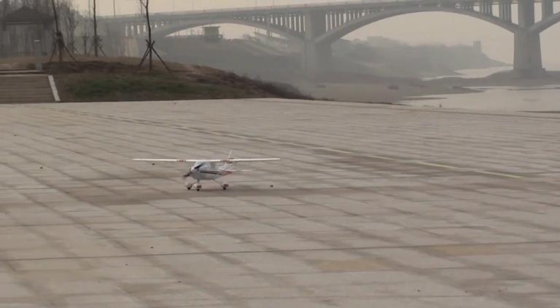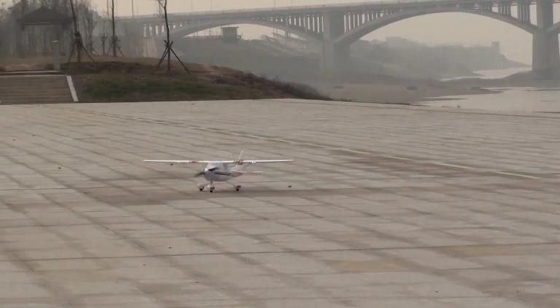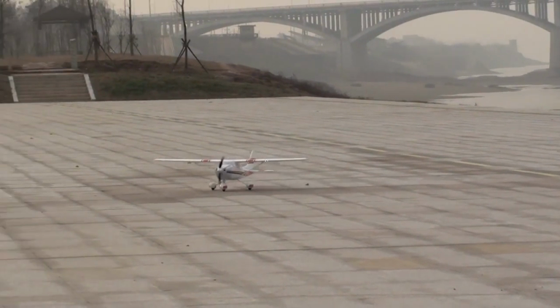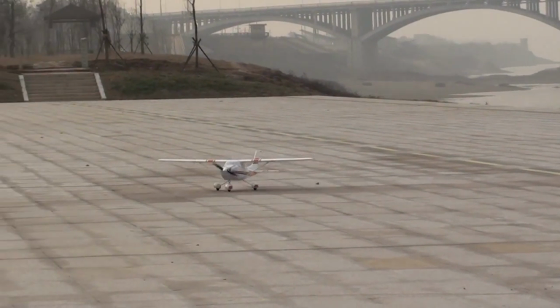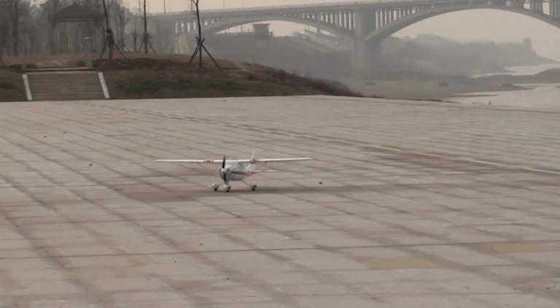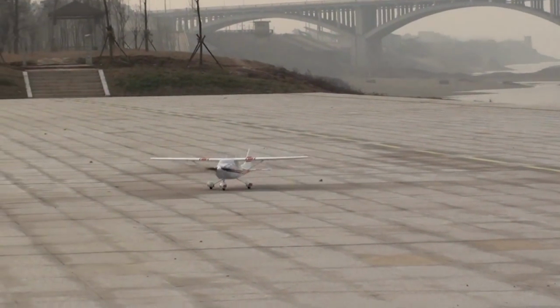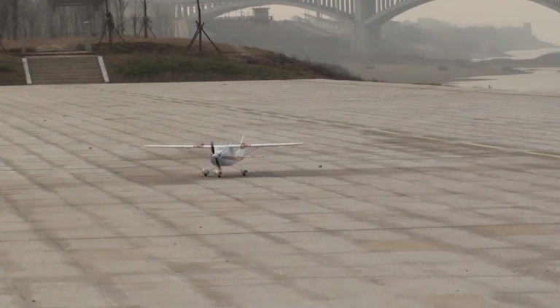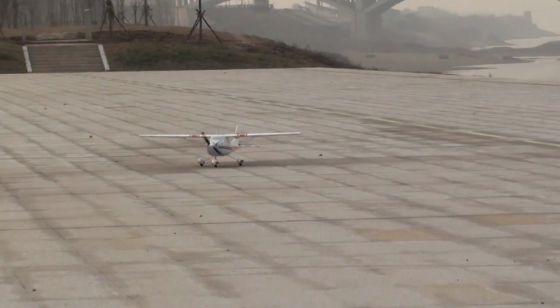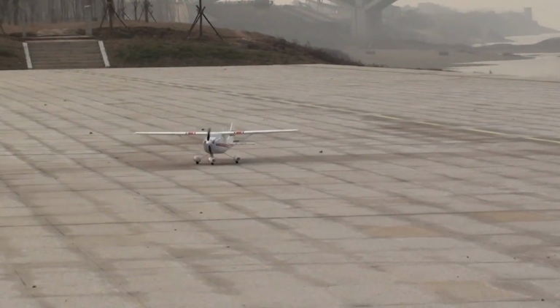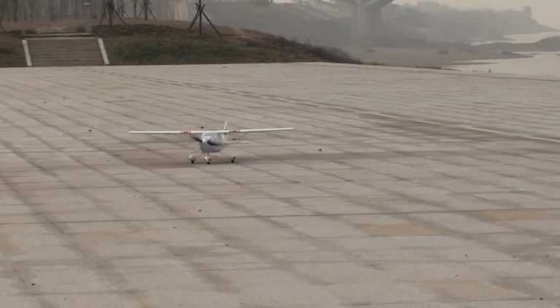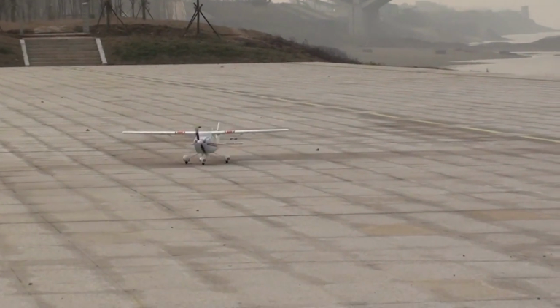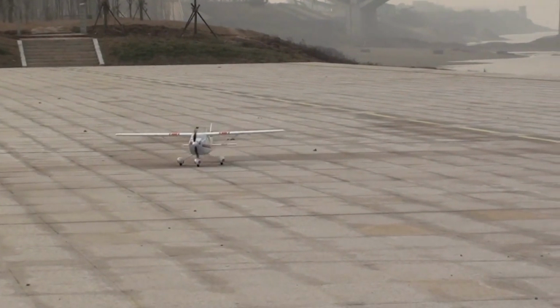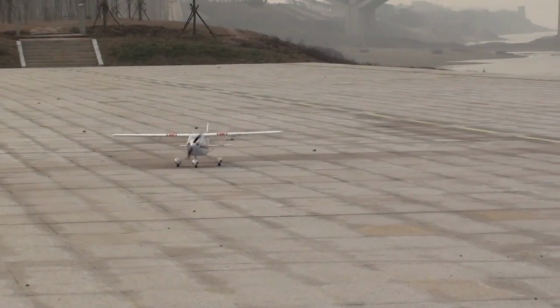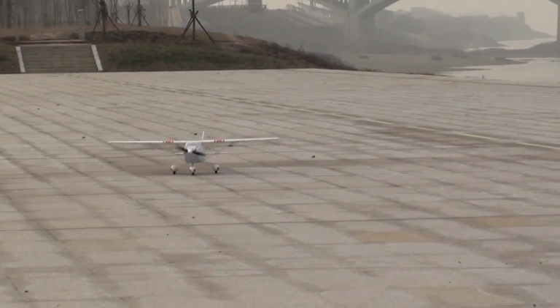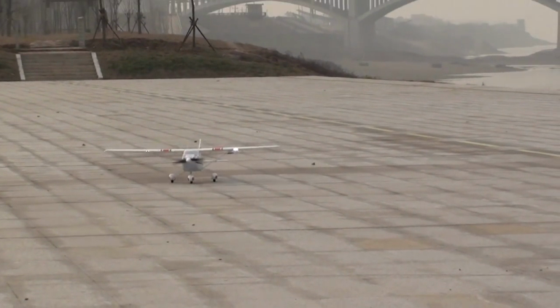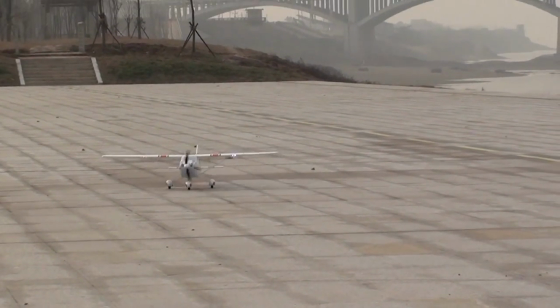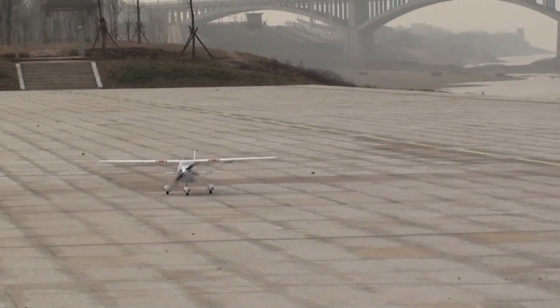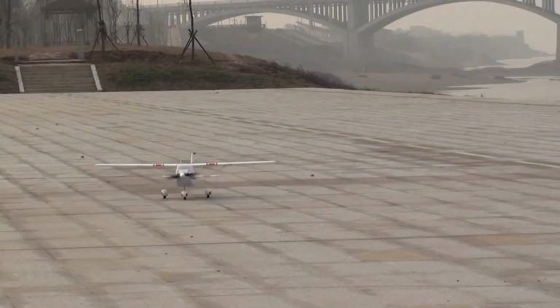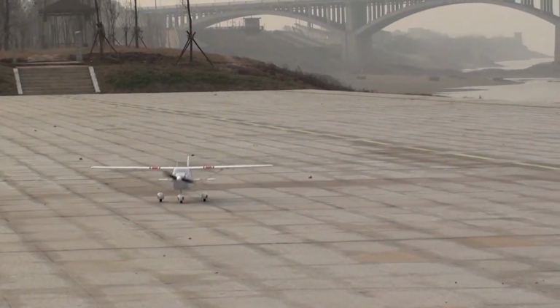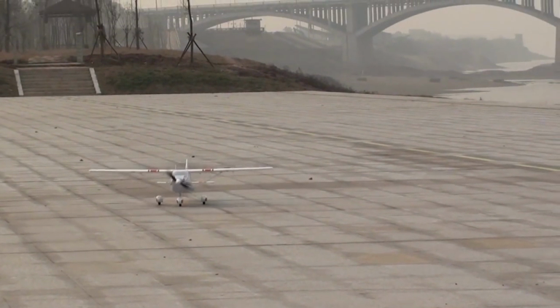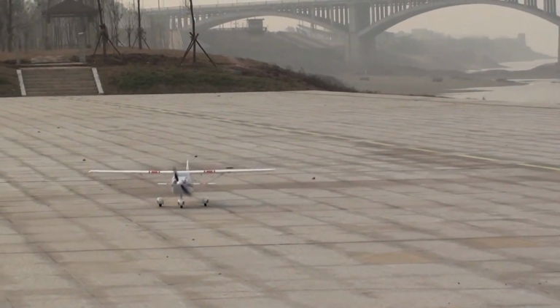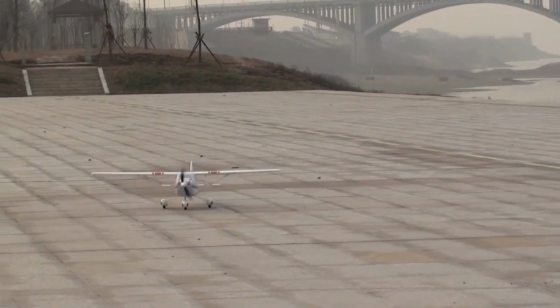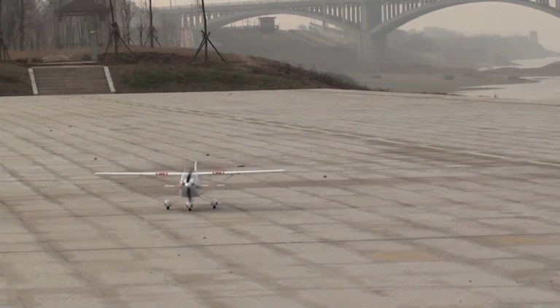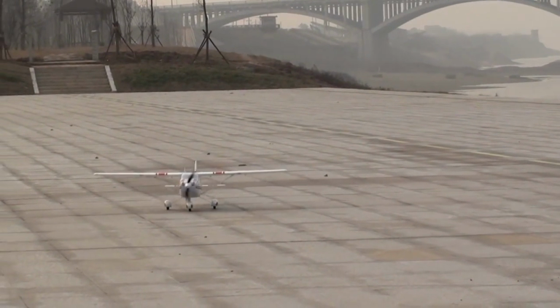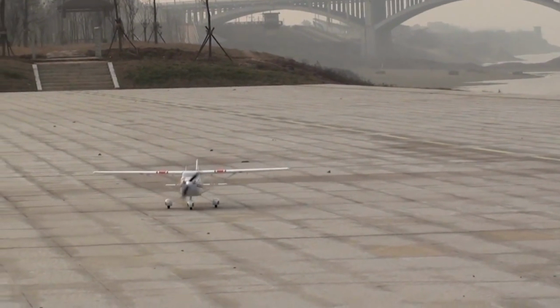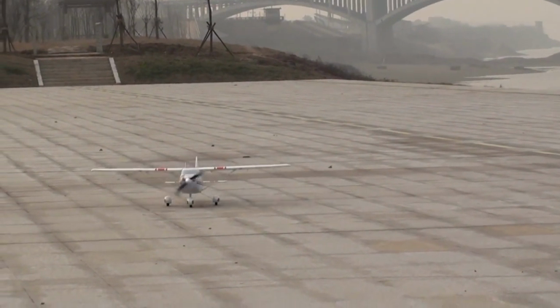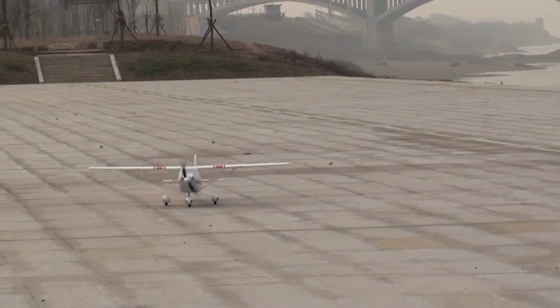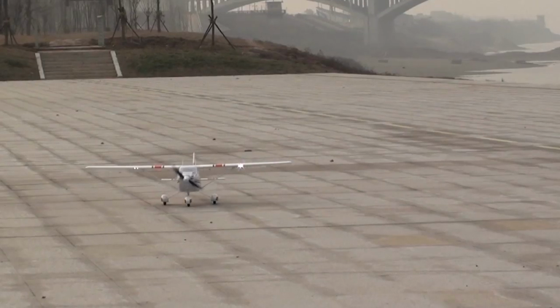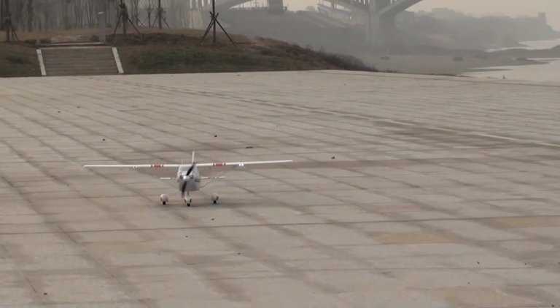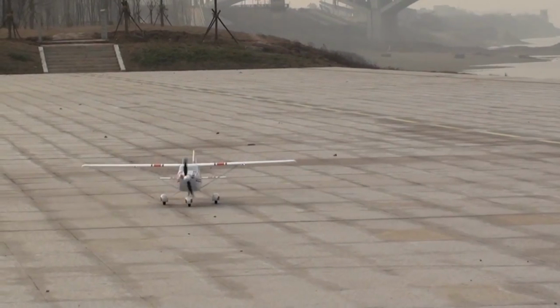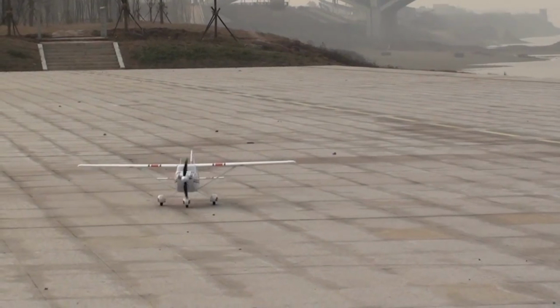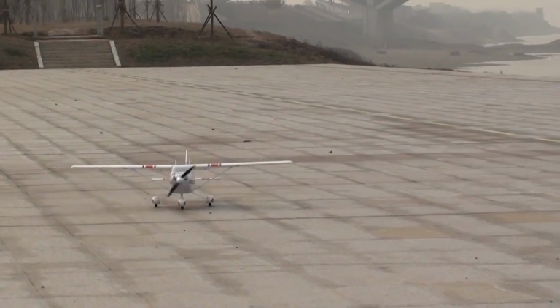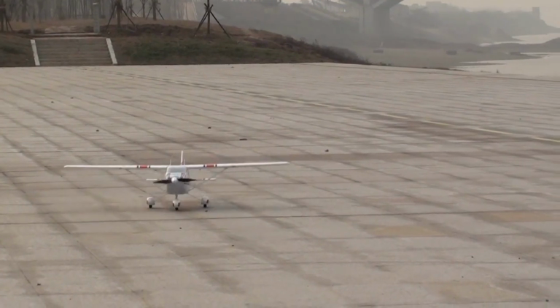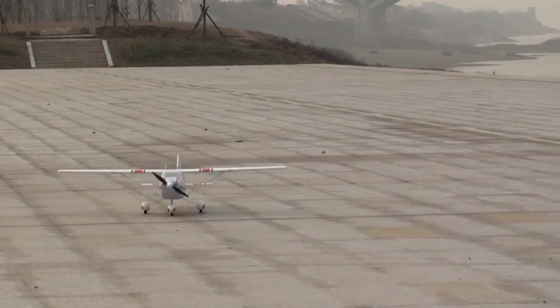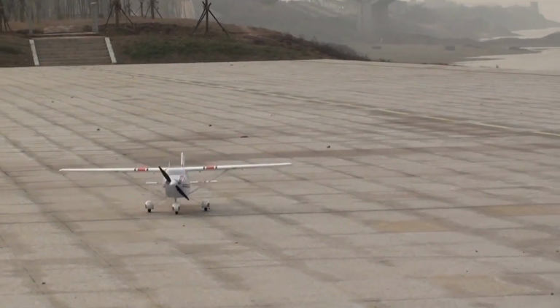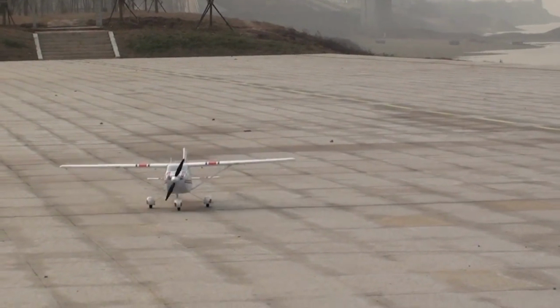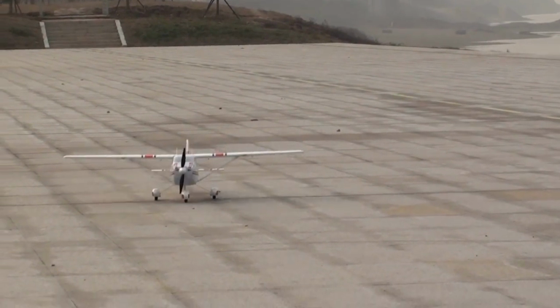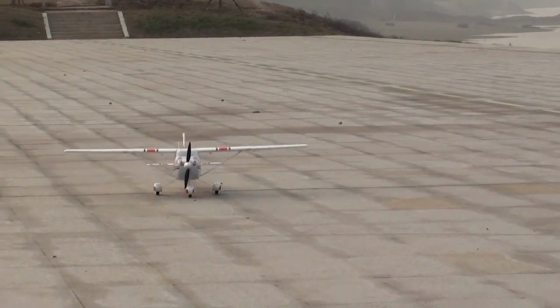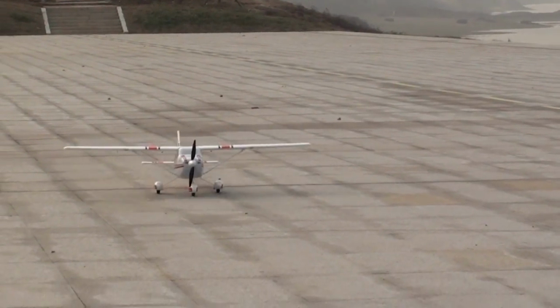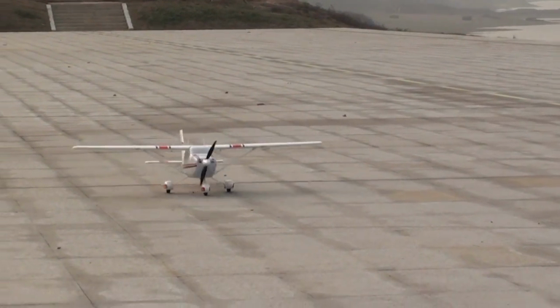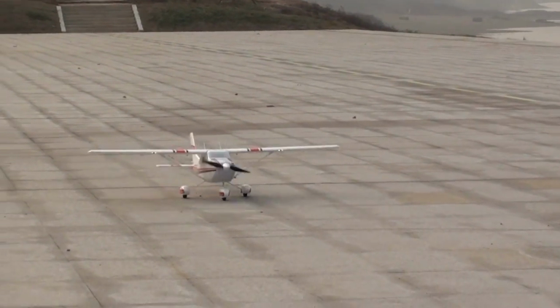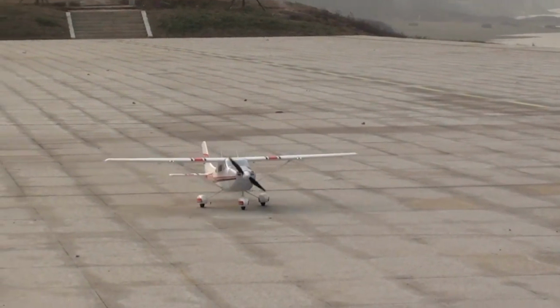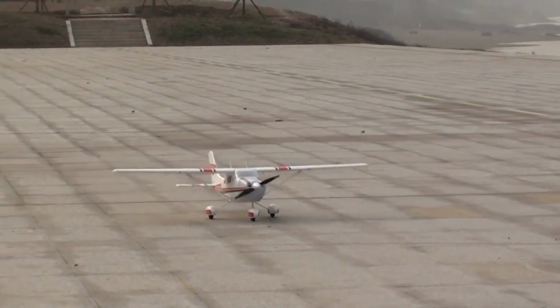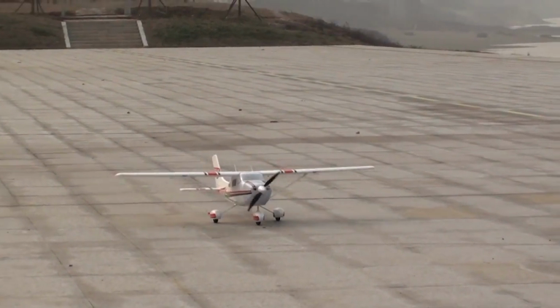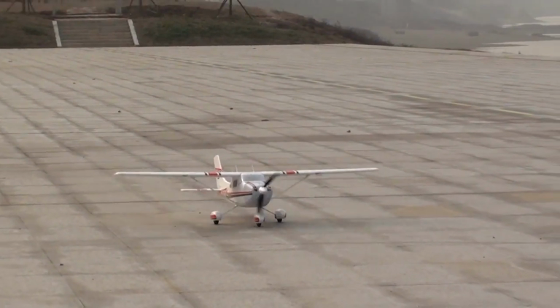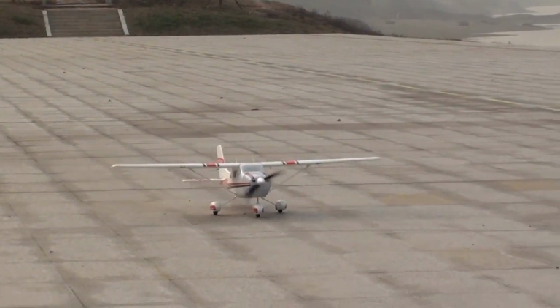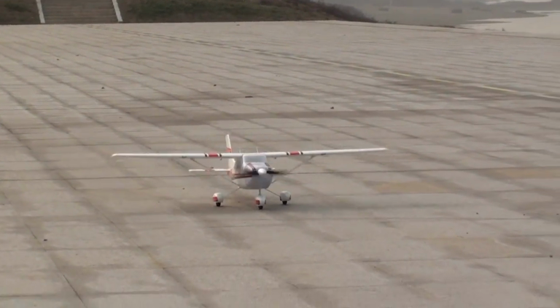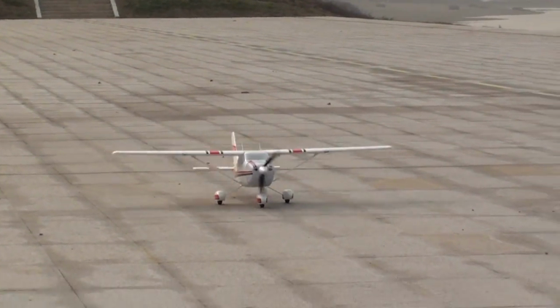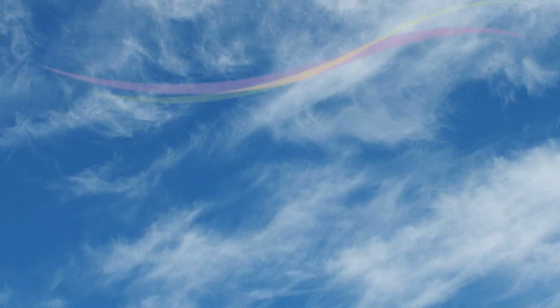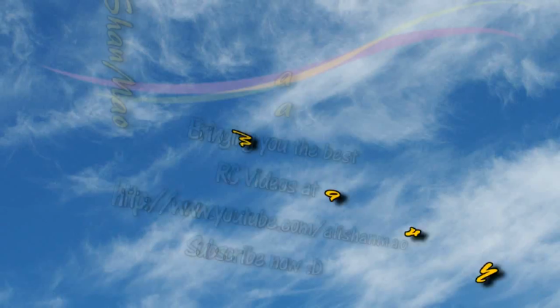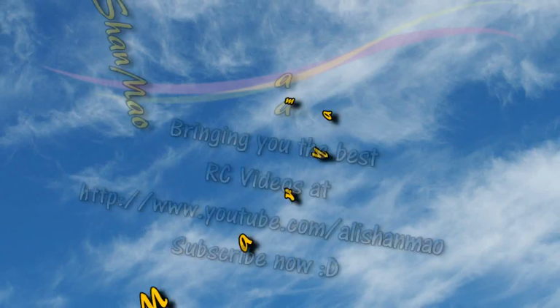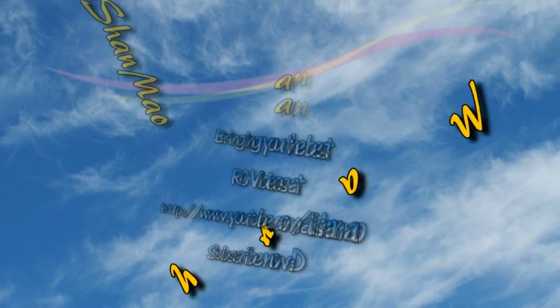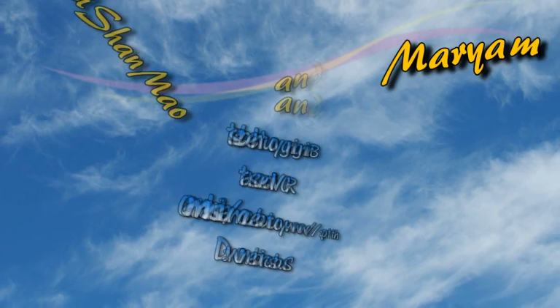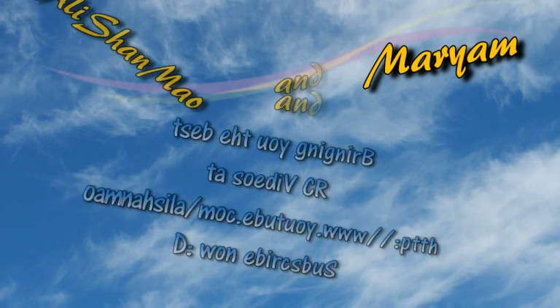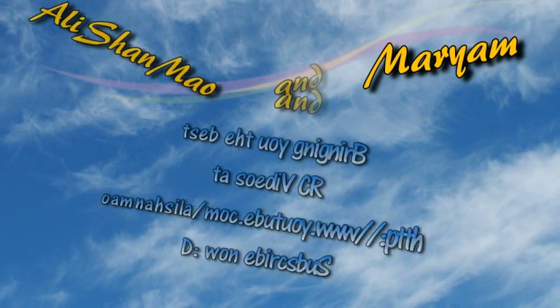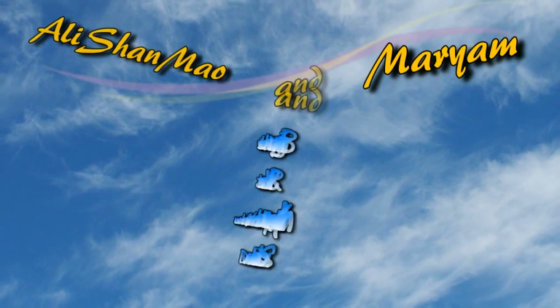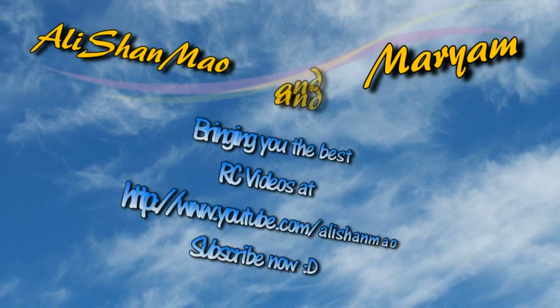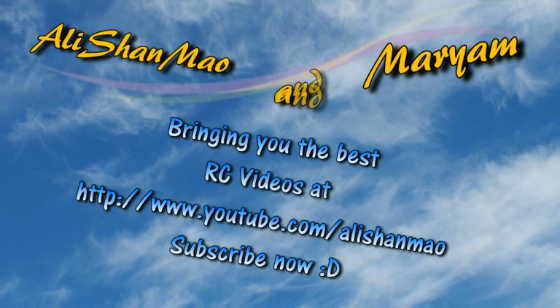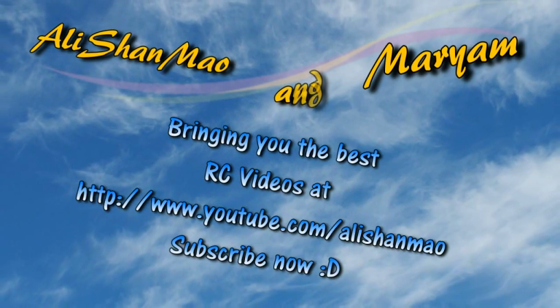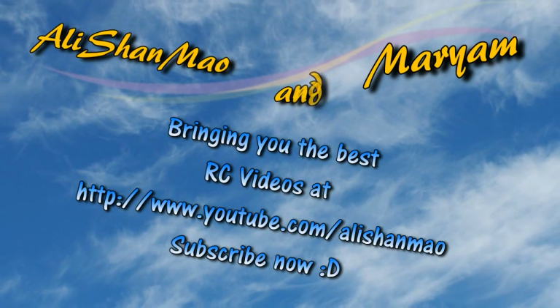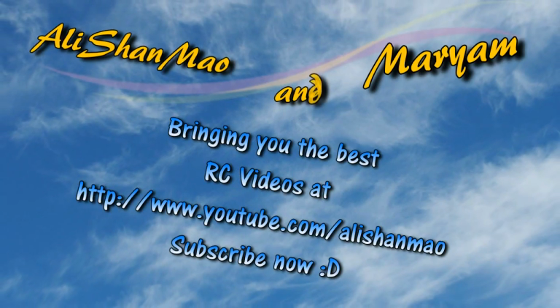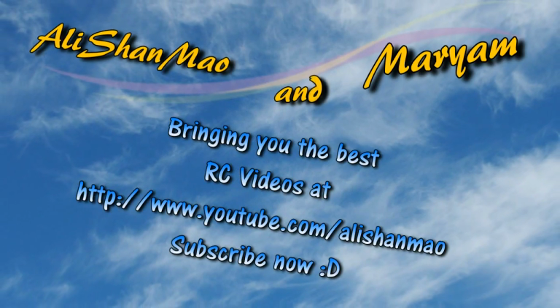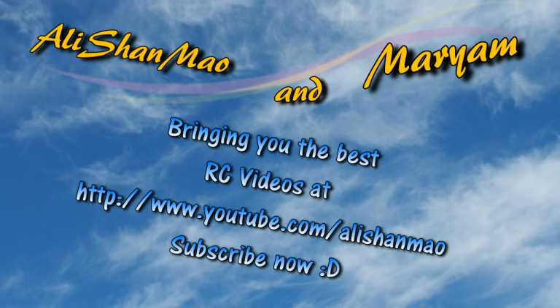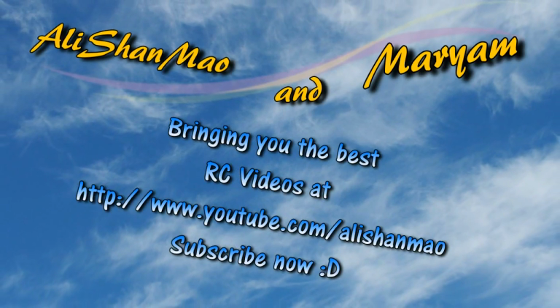That's it for today's flight. Thank you very much for flying with us today.